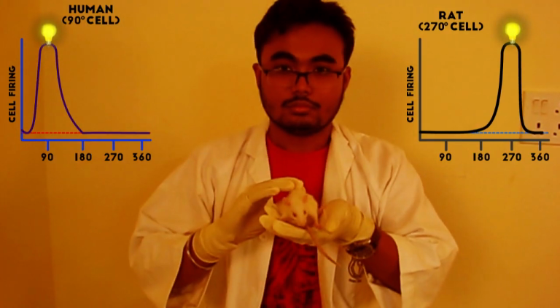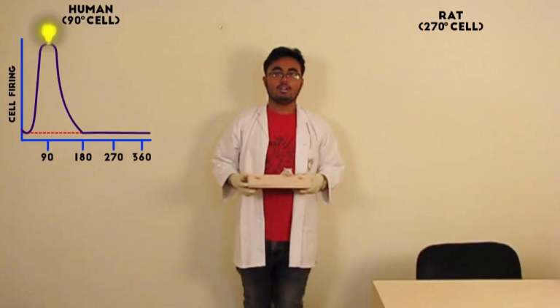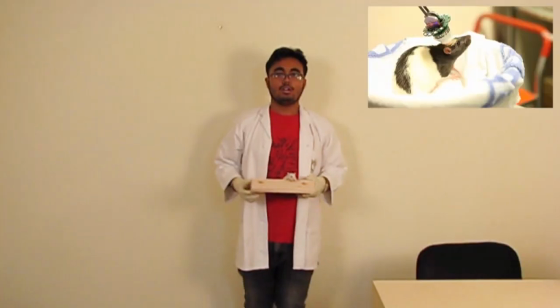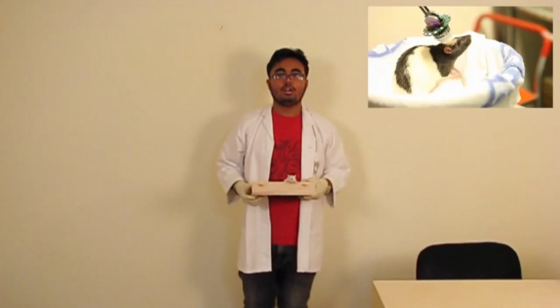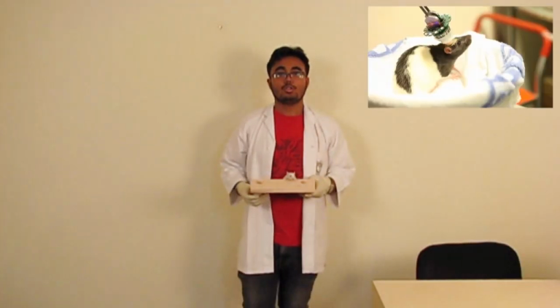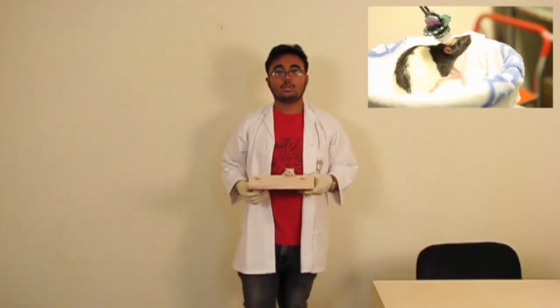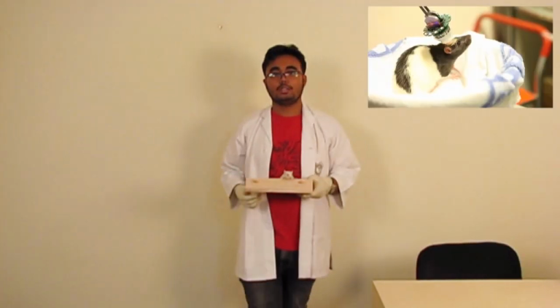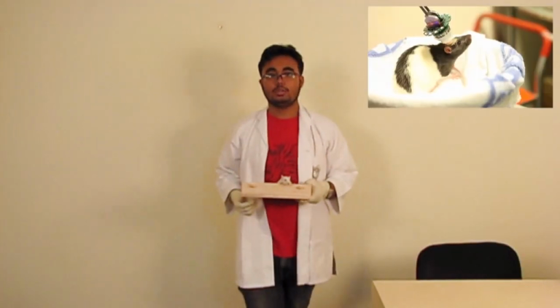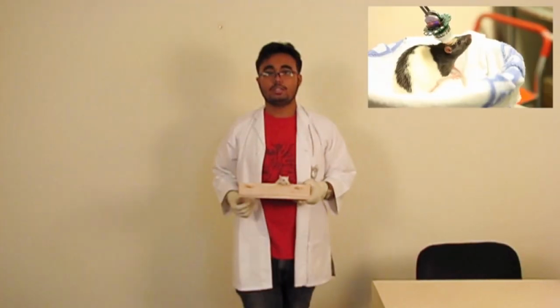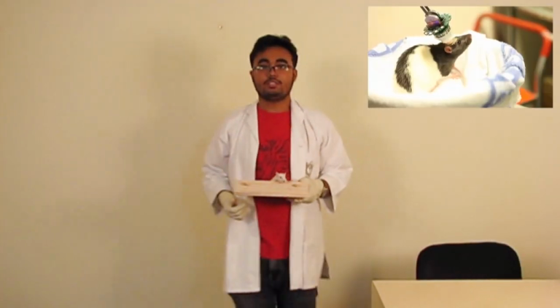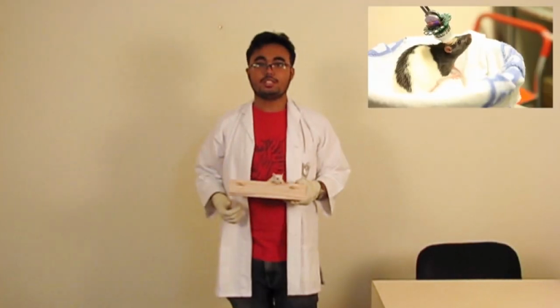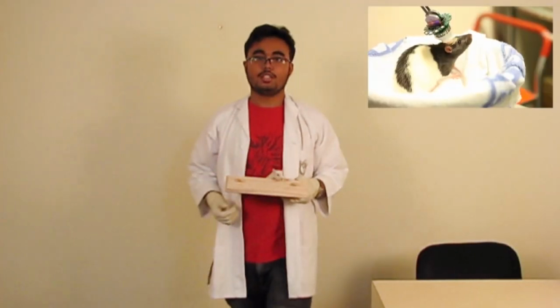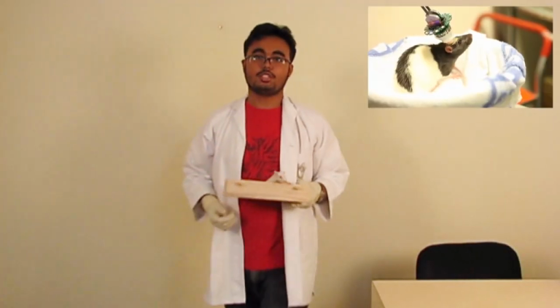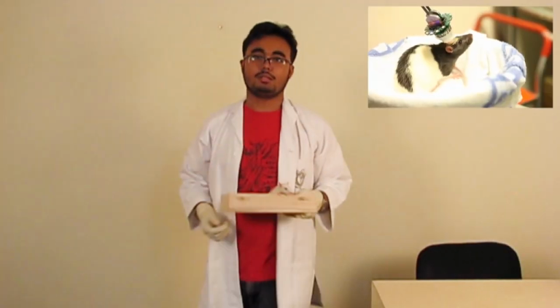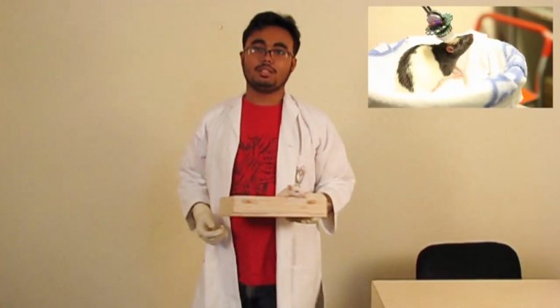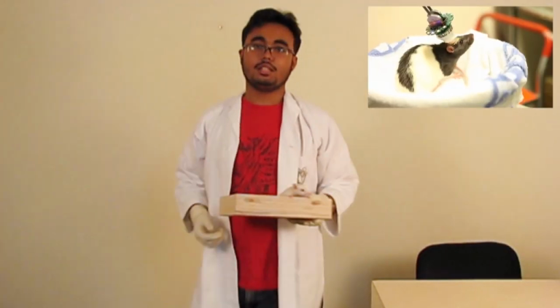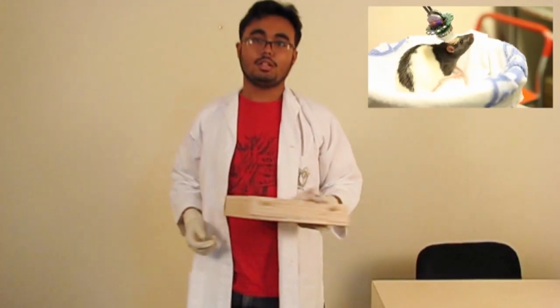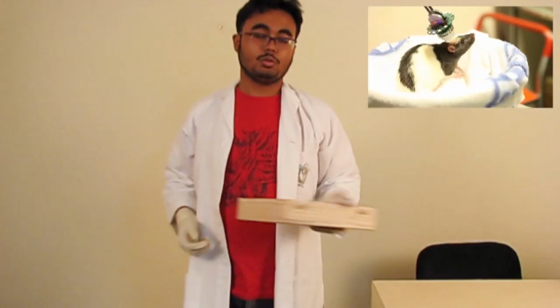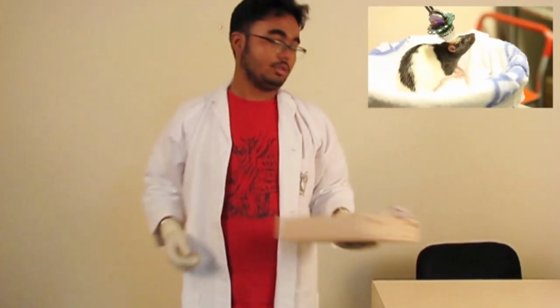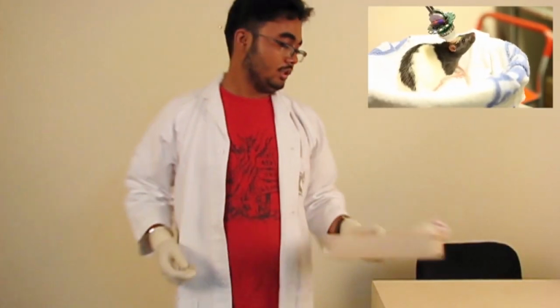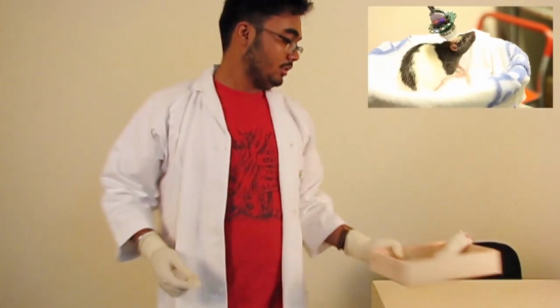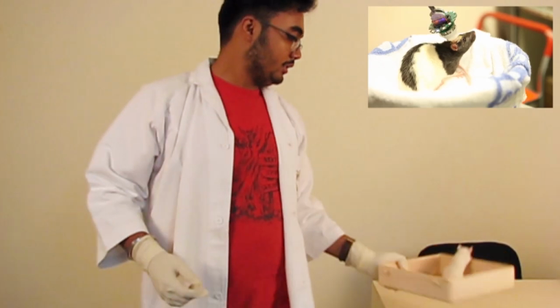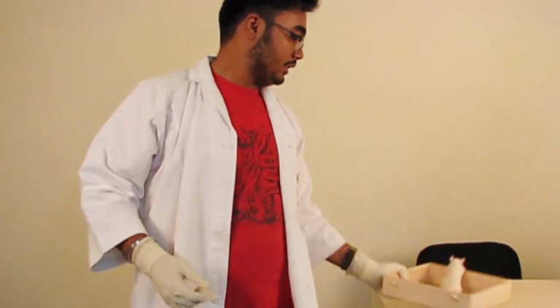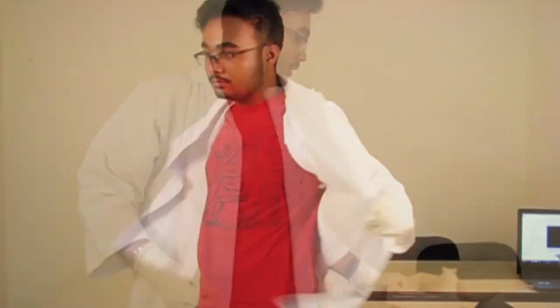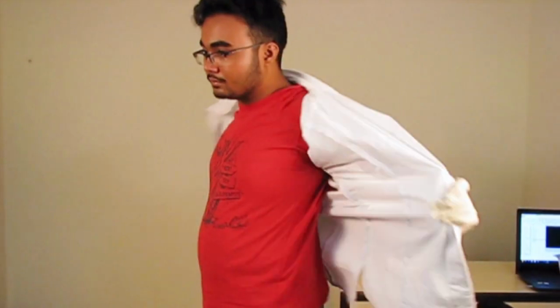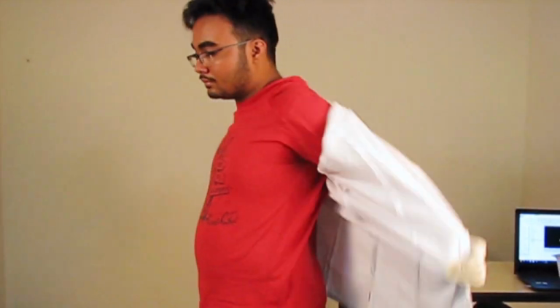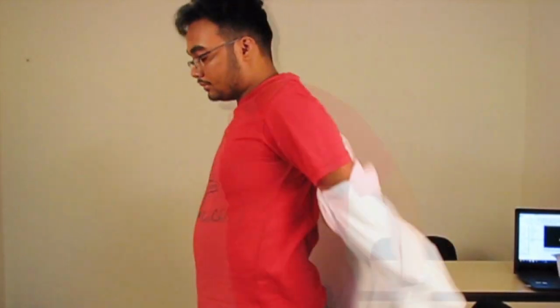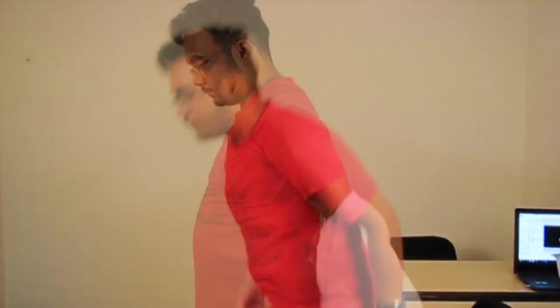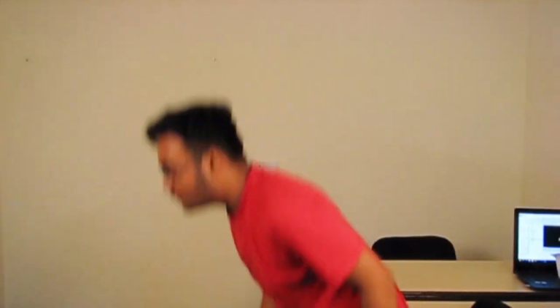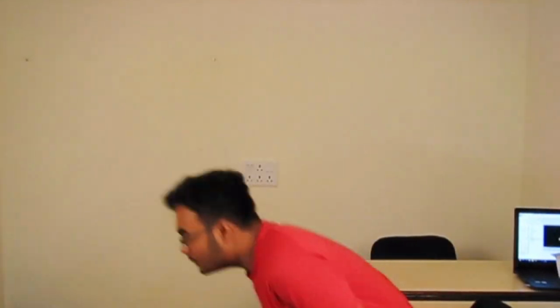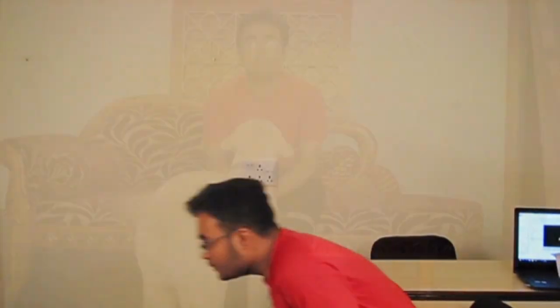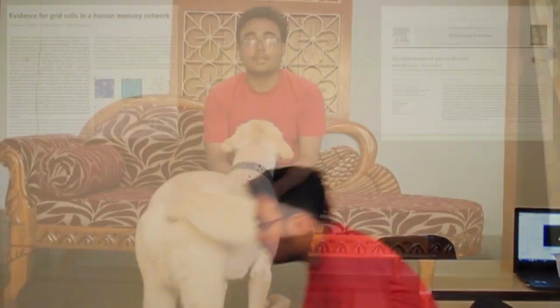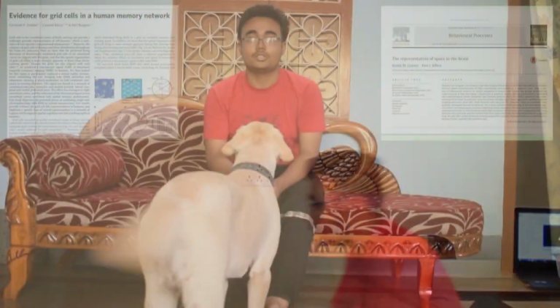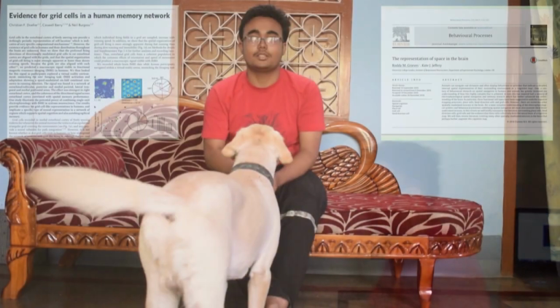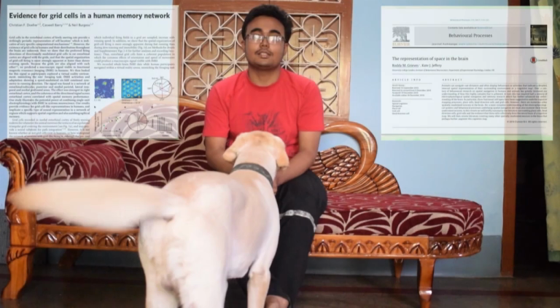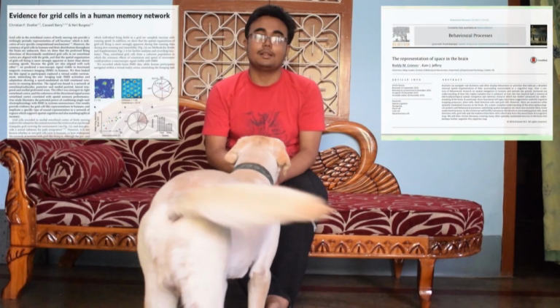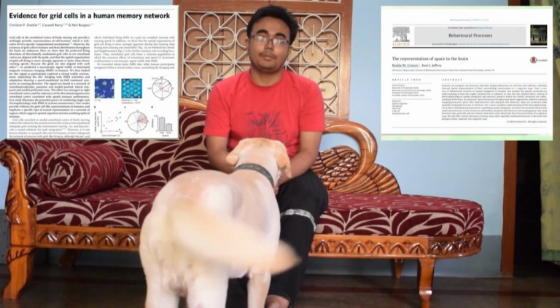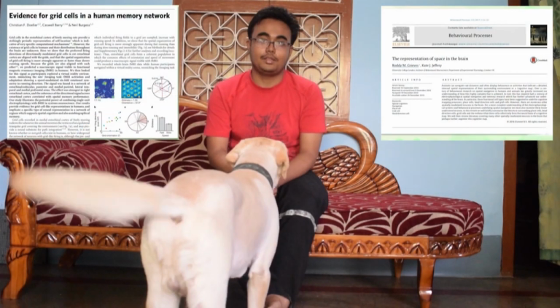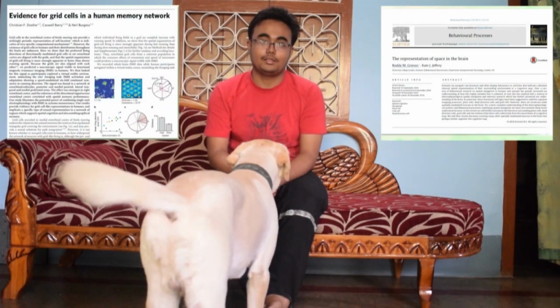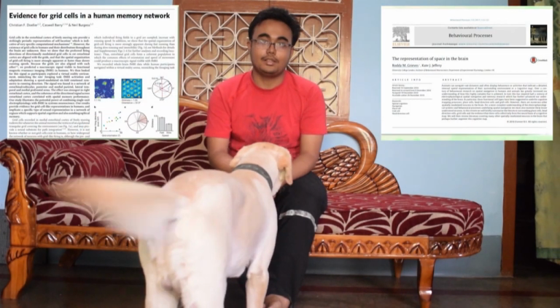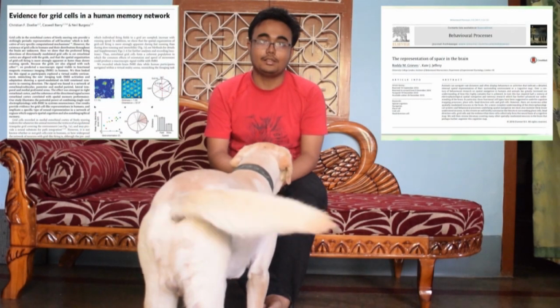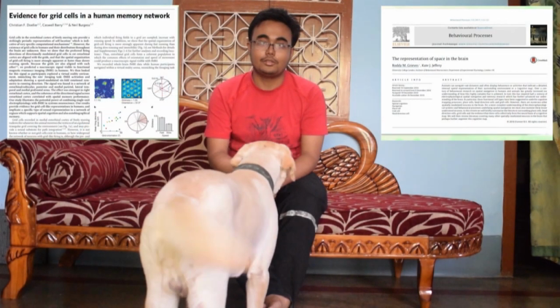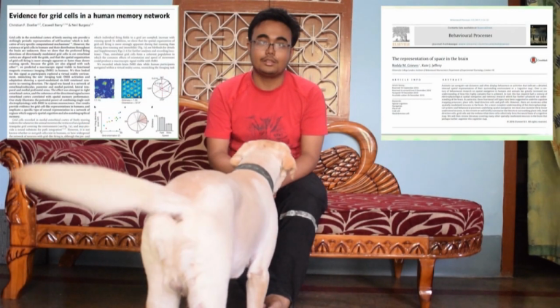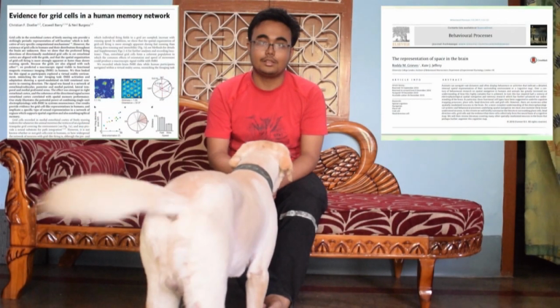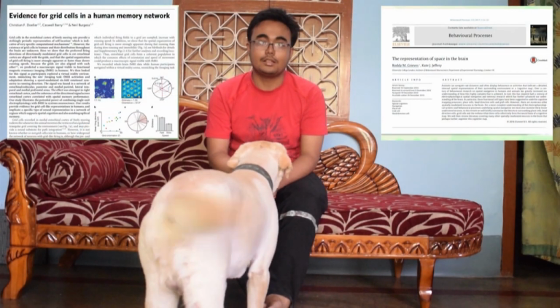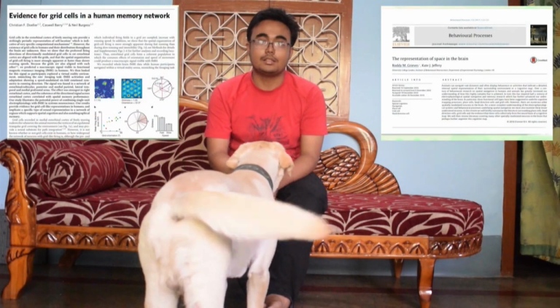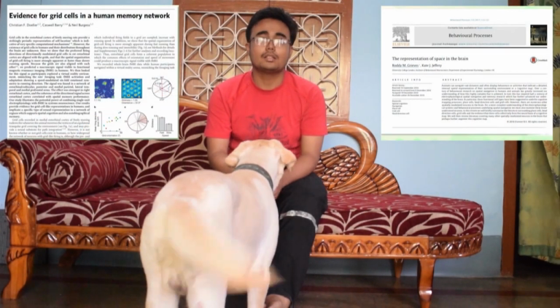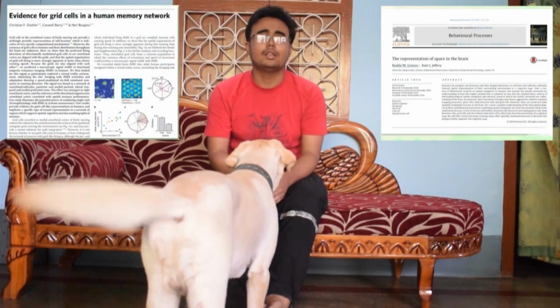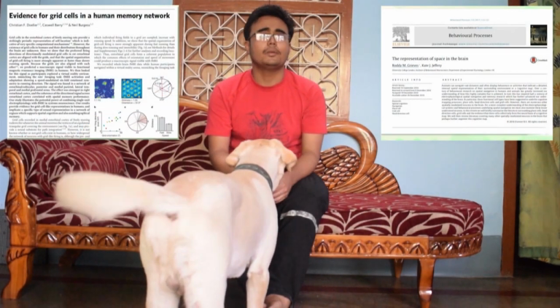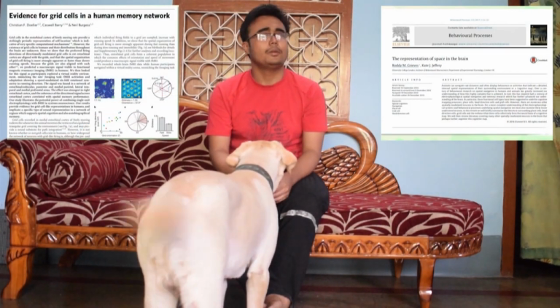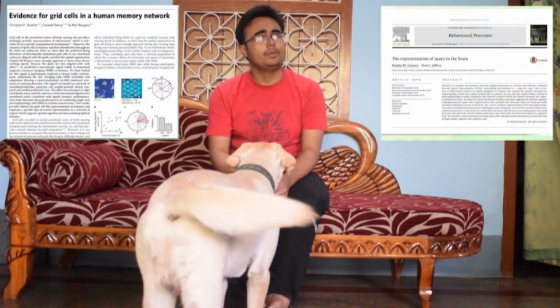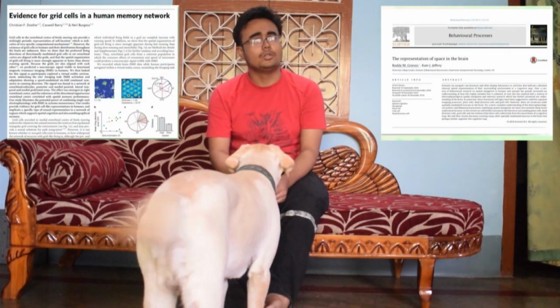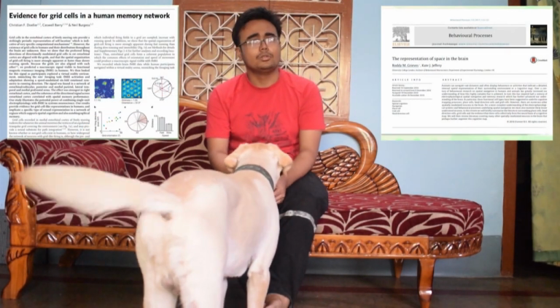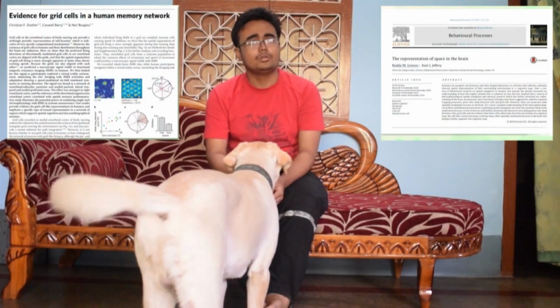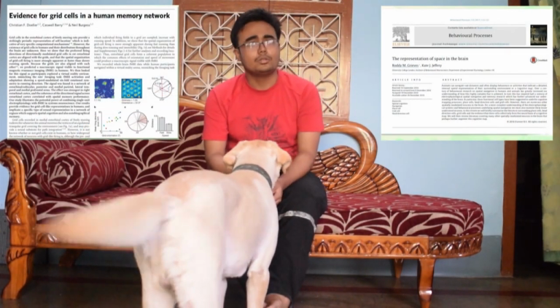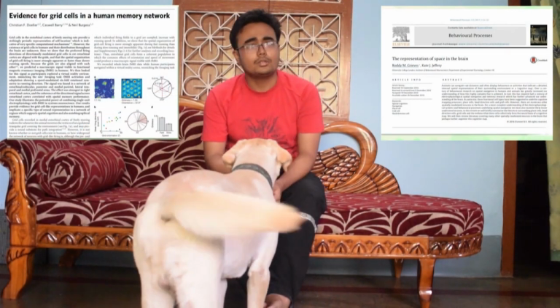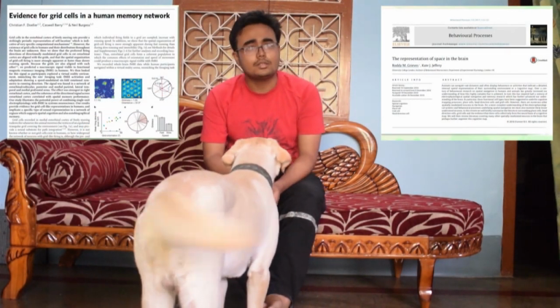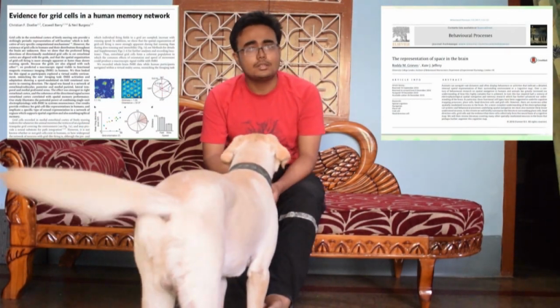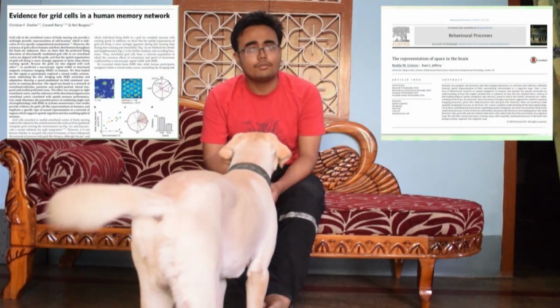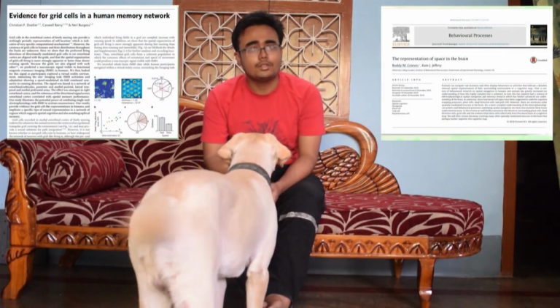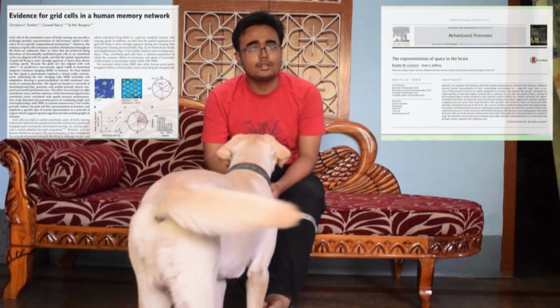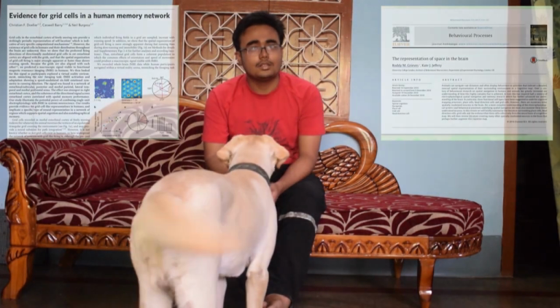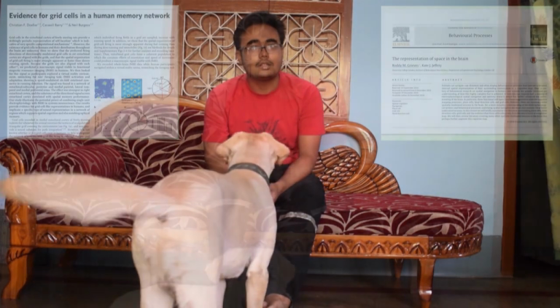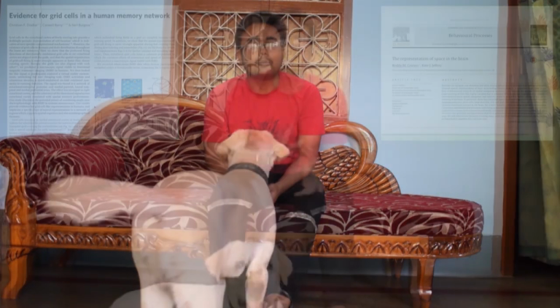Although conclusive research has been done only on rats, there's enough evidence to support the idea that such mechanisms occur in other mammals too.